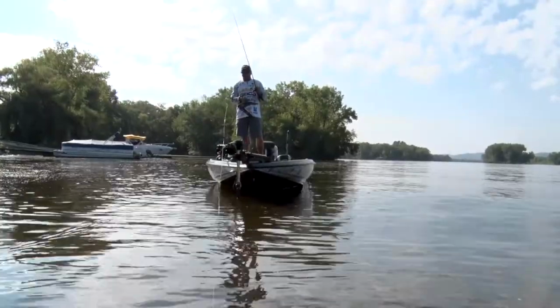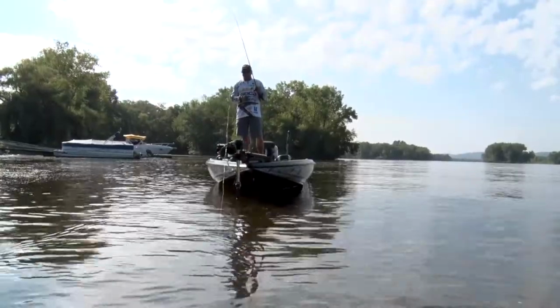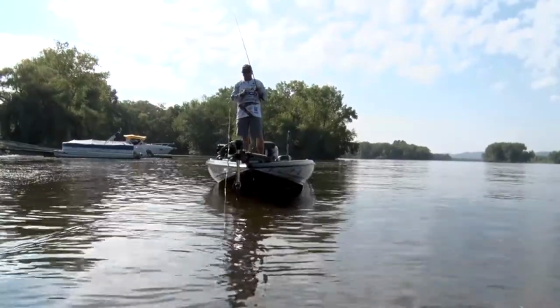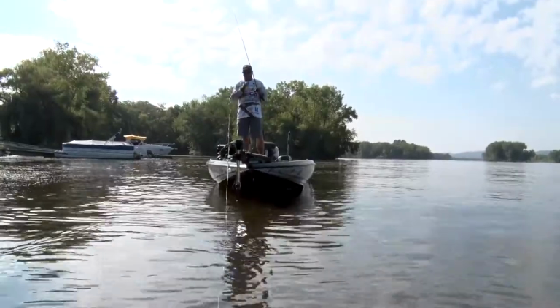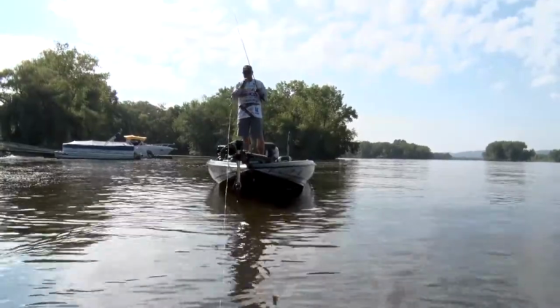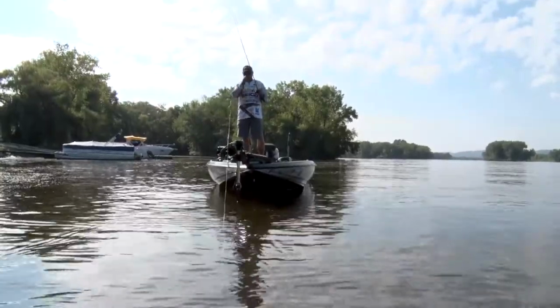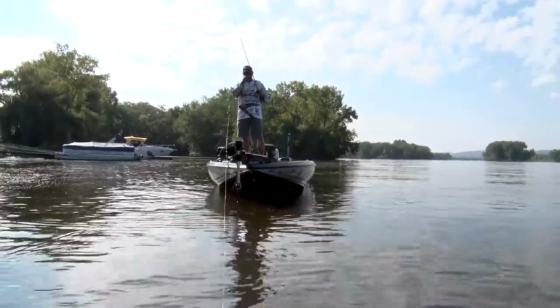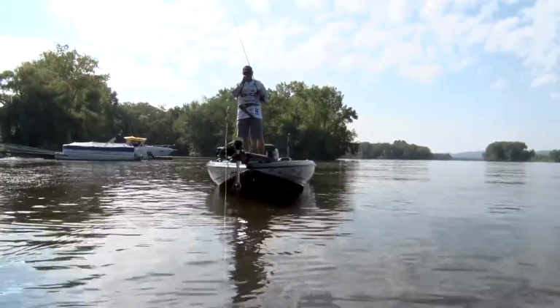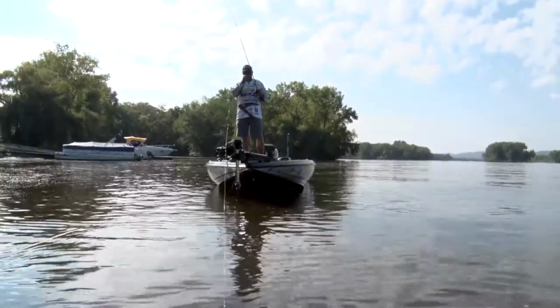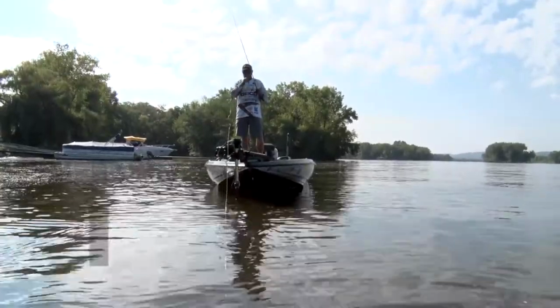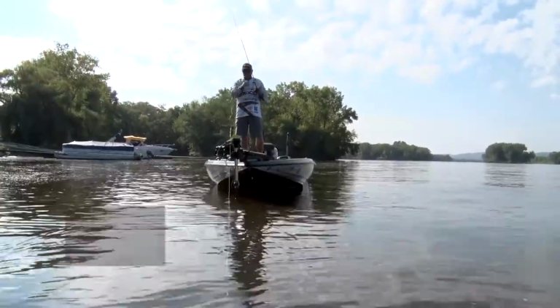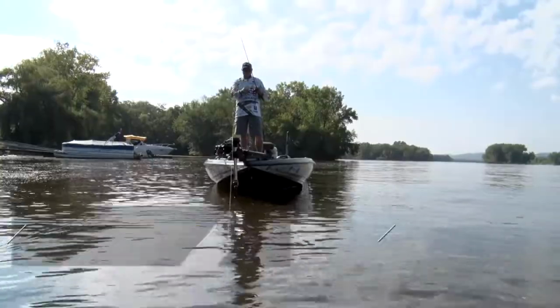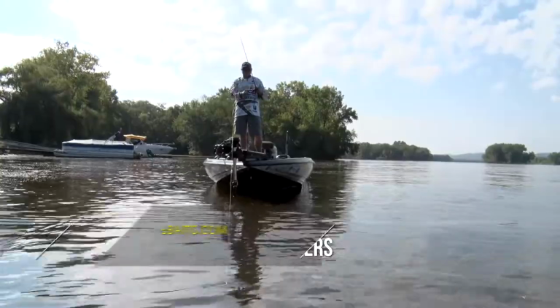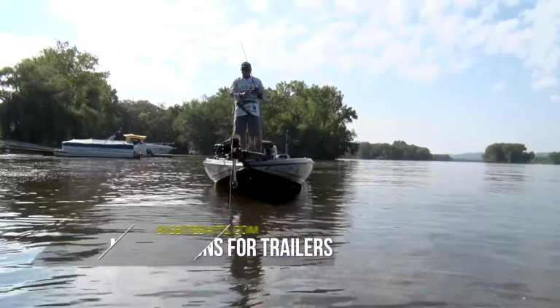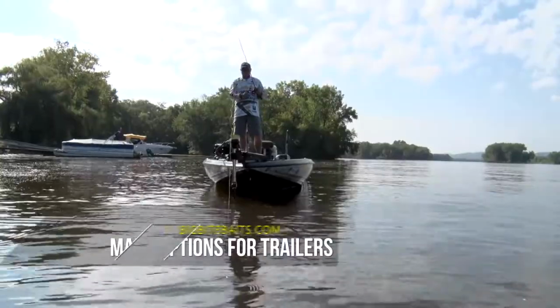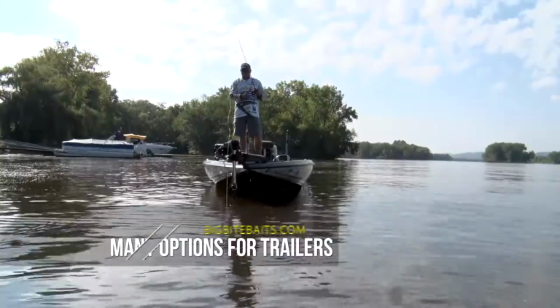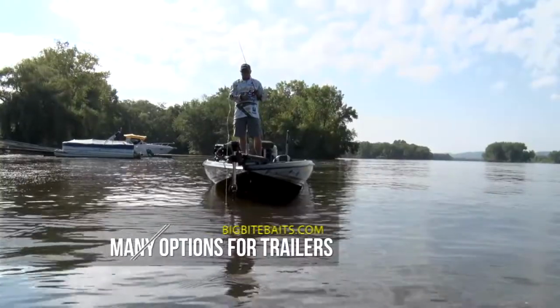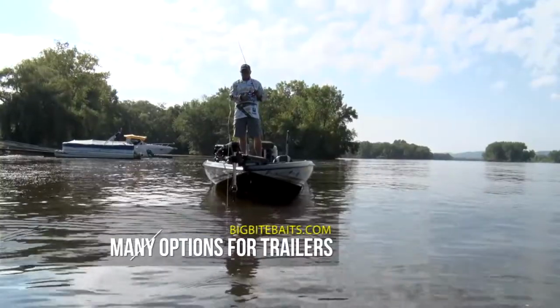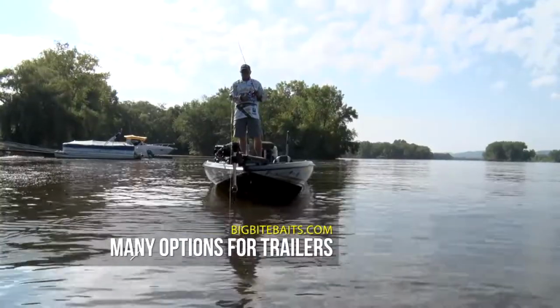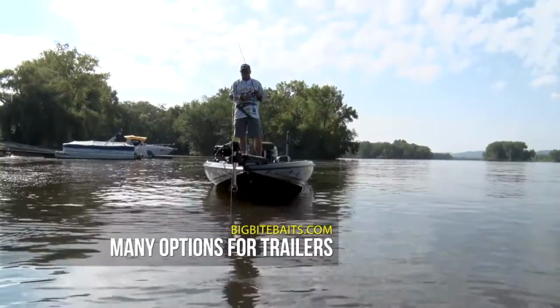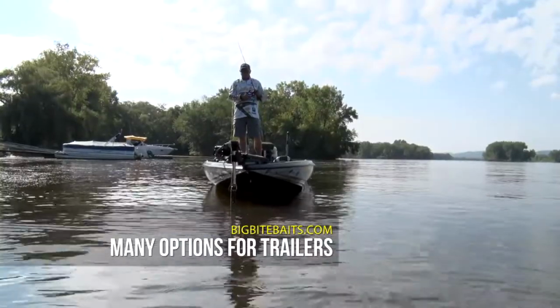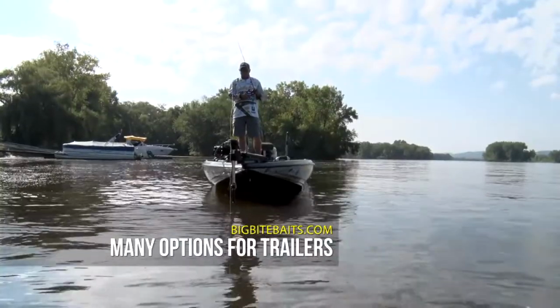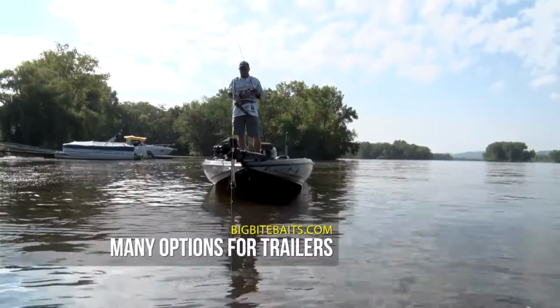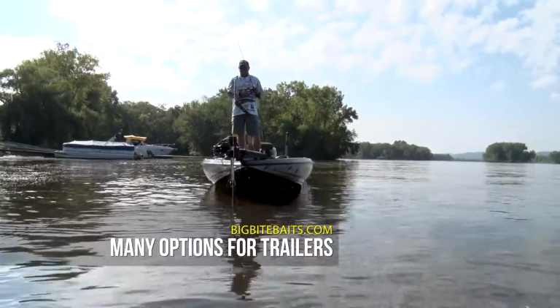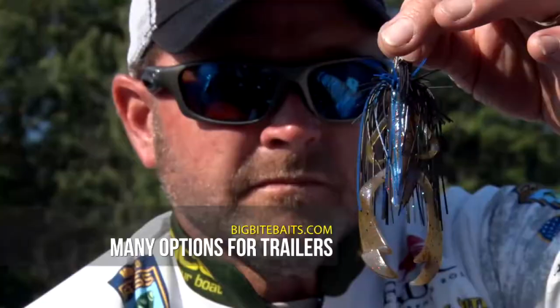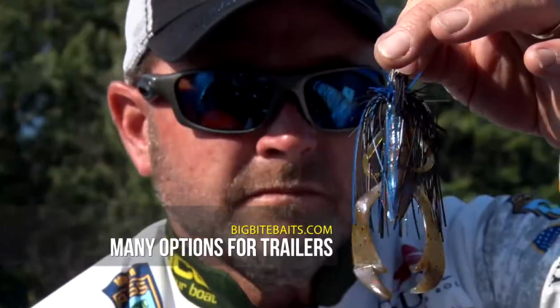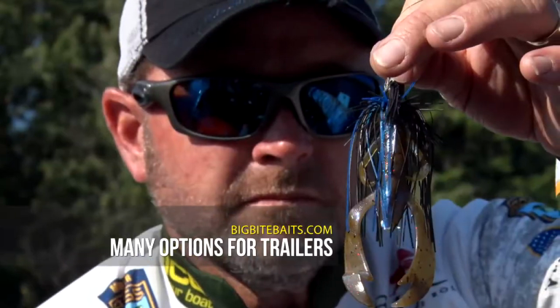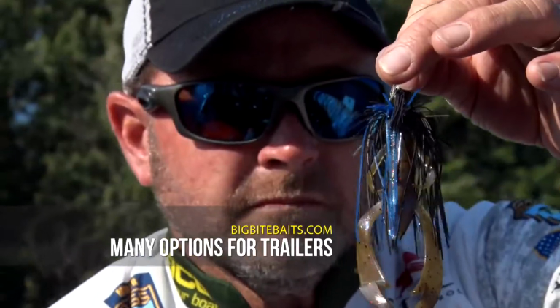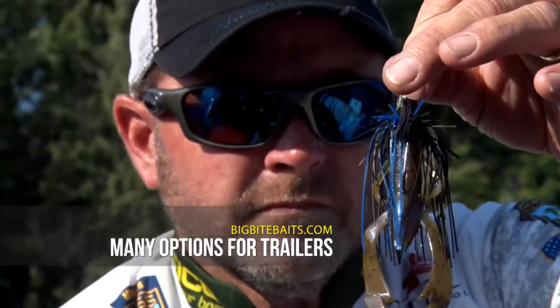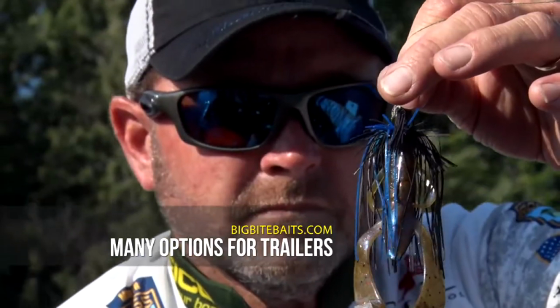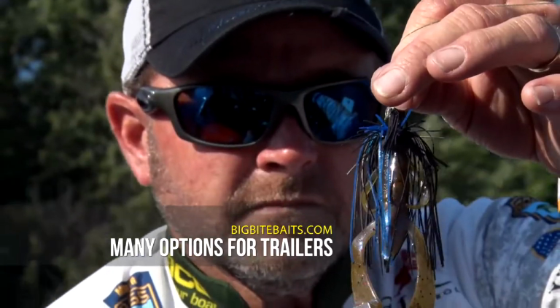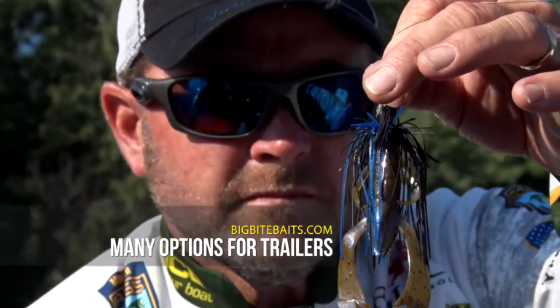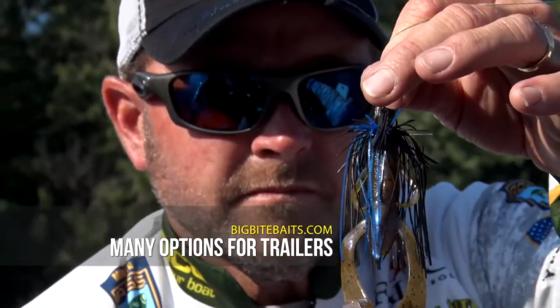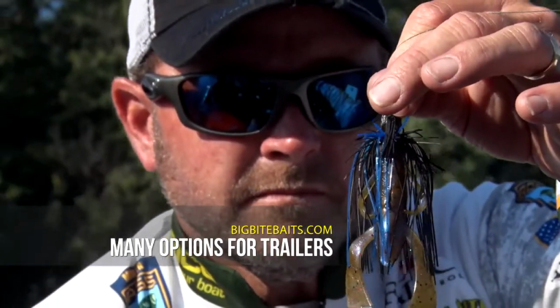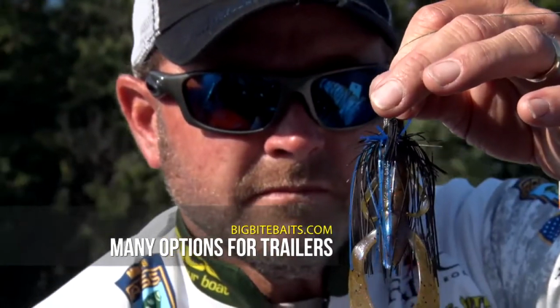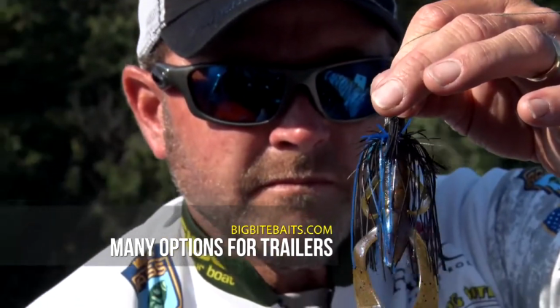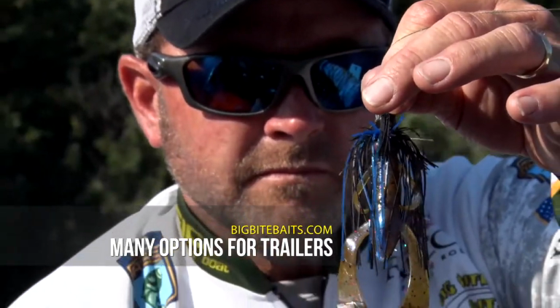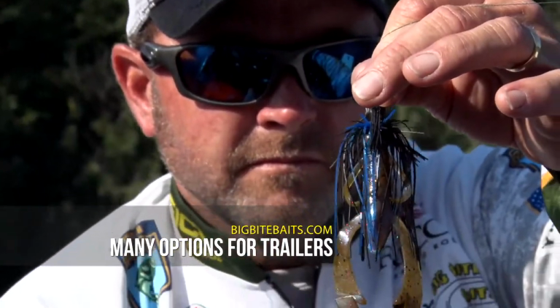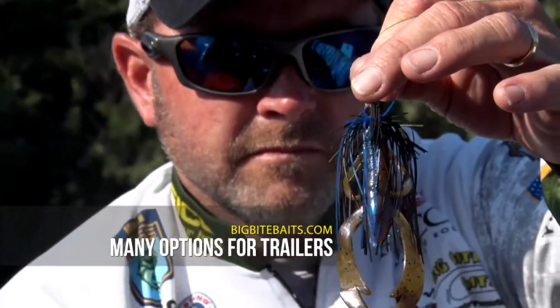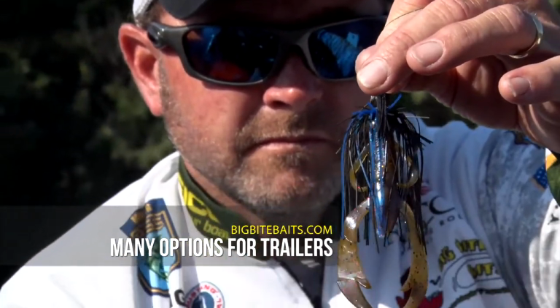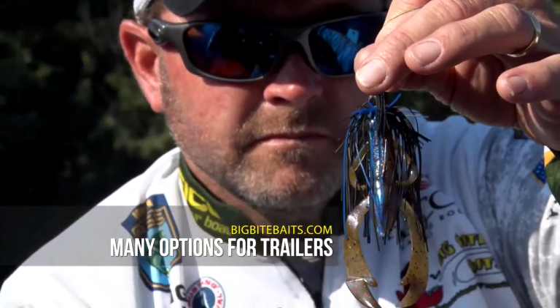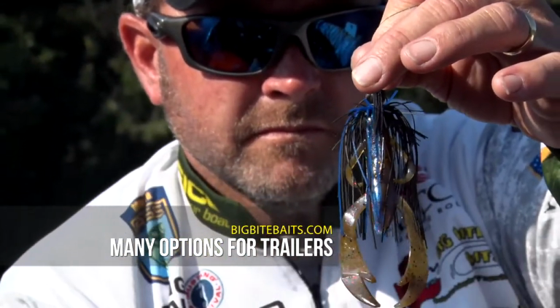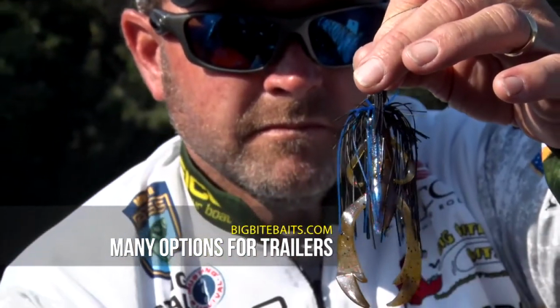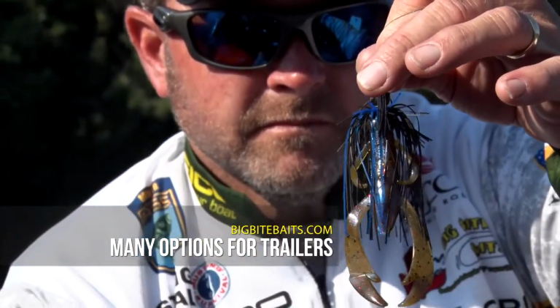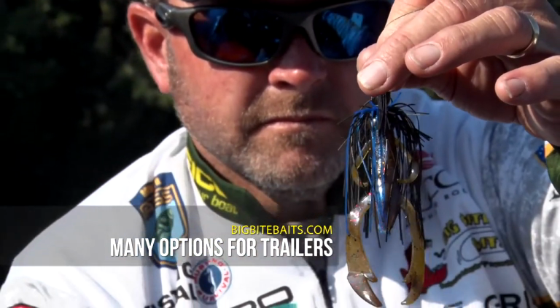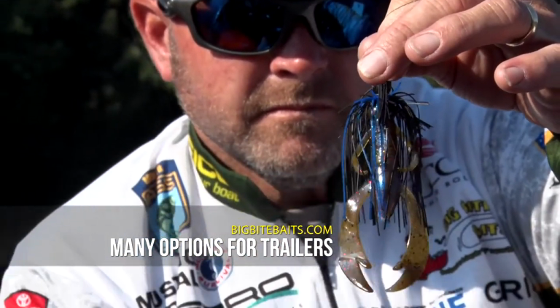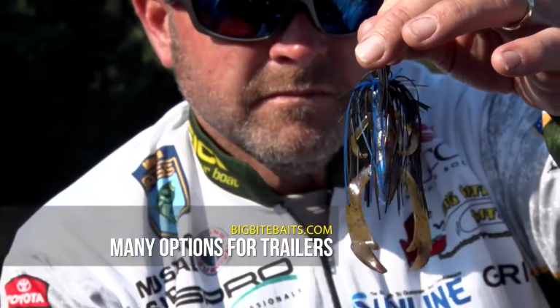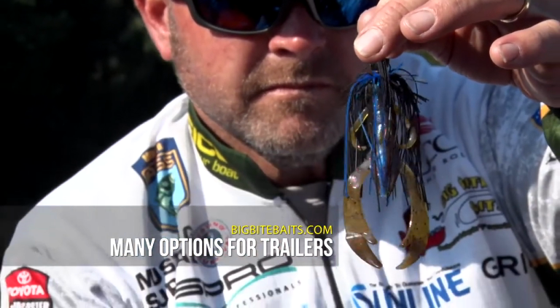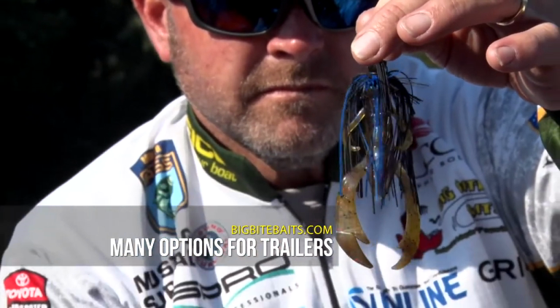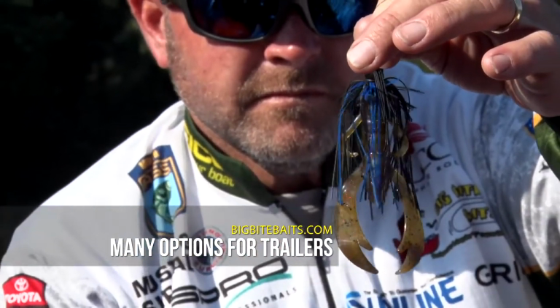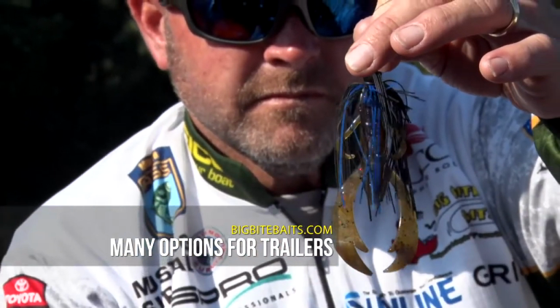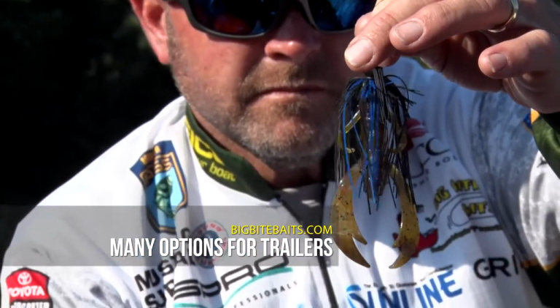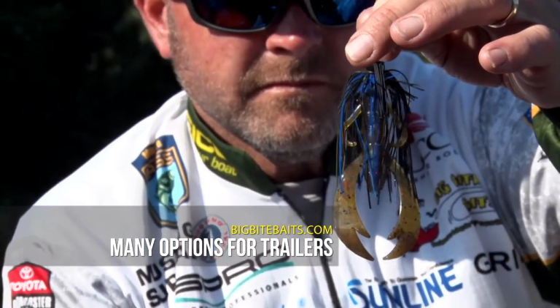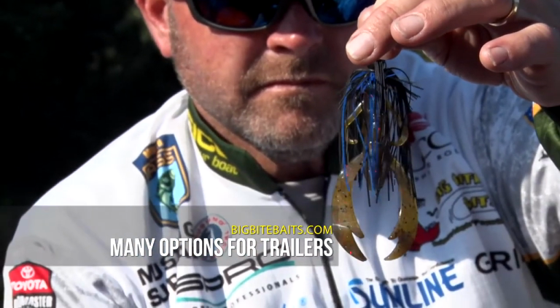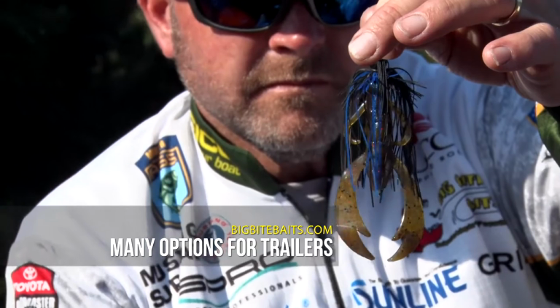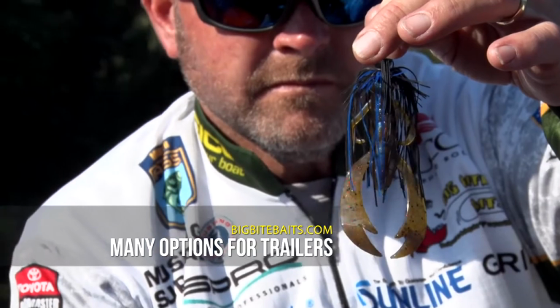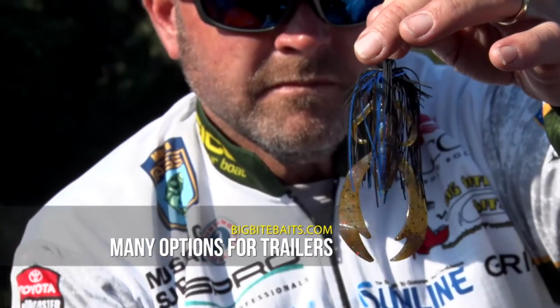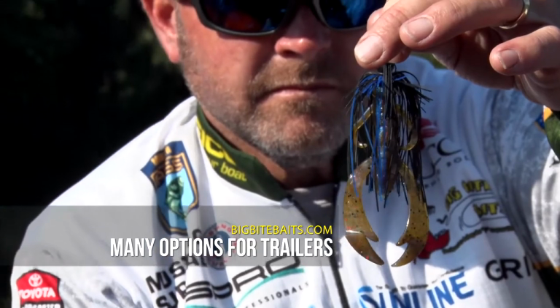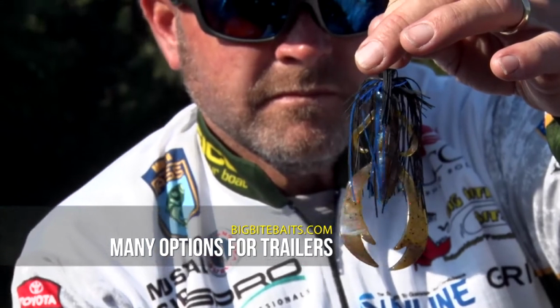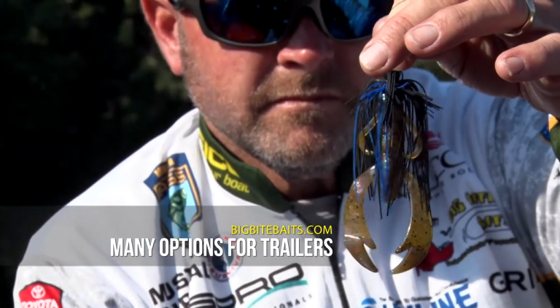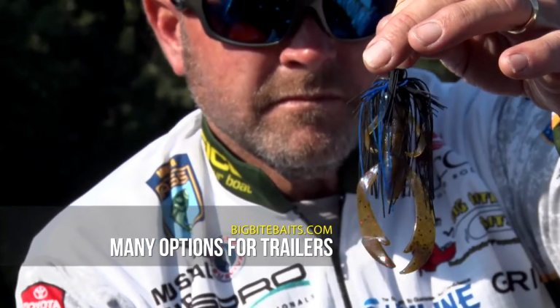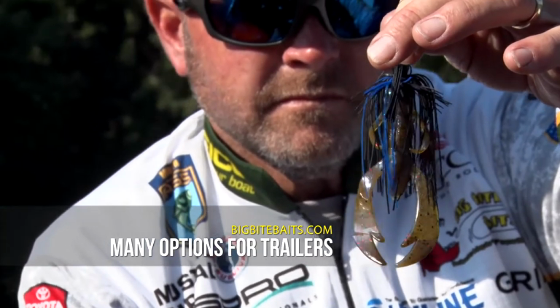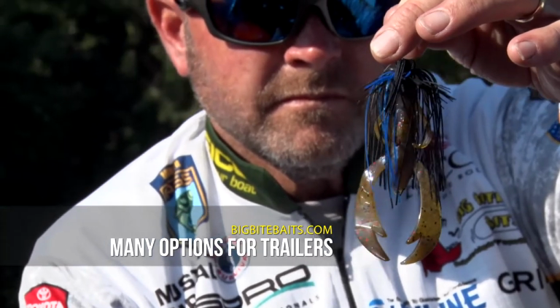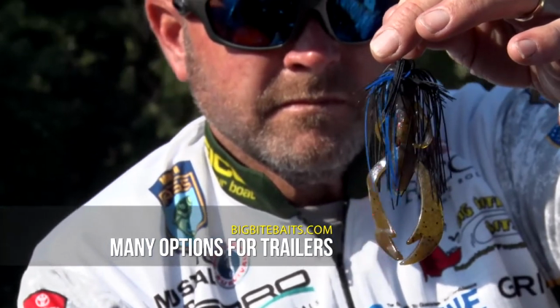Whenever you're talking jigs and trailers, be sure and check out the complete line of Big Bite Plastics, because they've got a trailer to match any jig combination you could possibly want to throw.